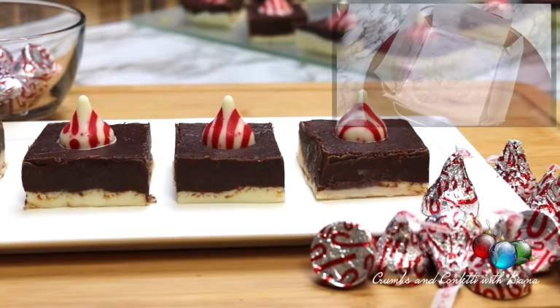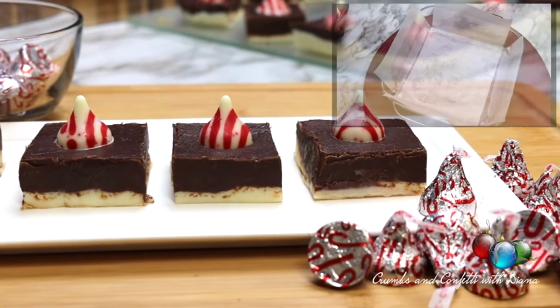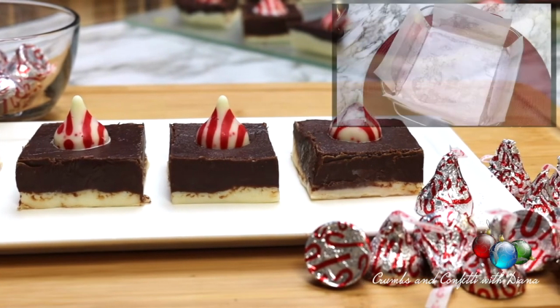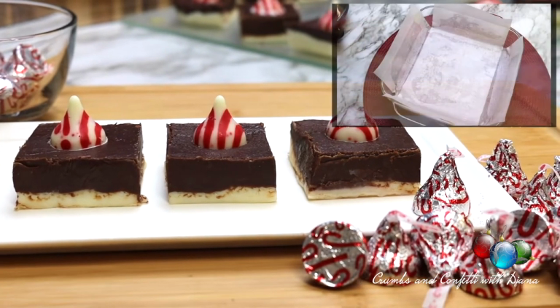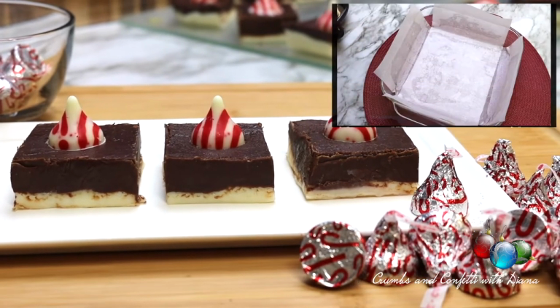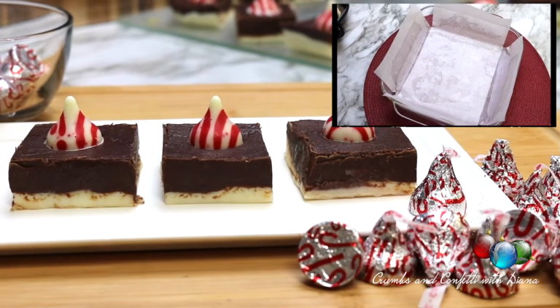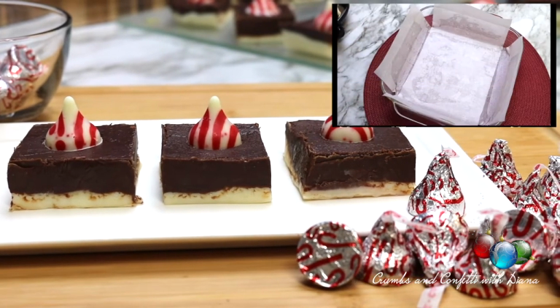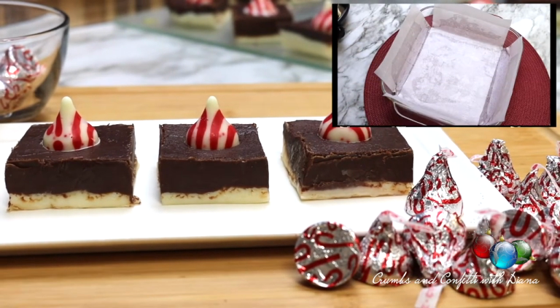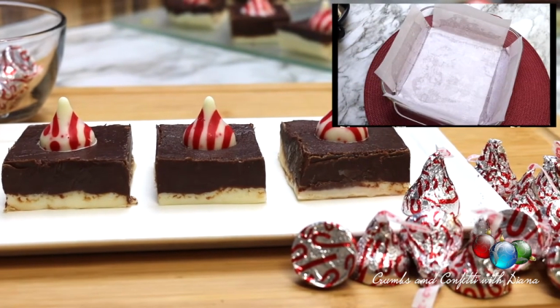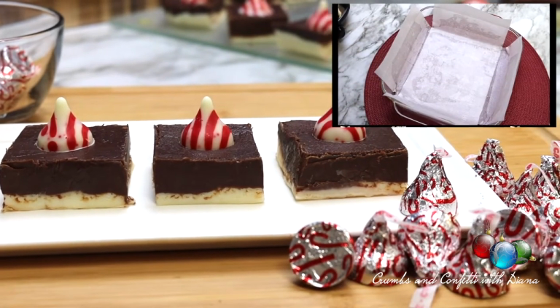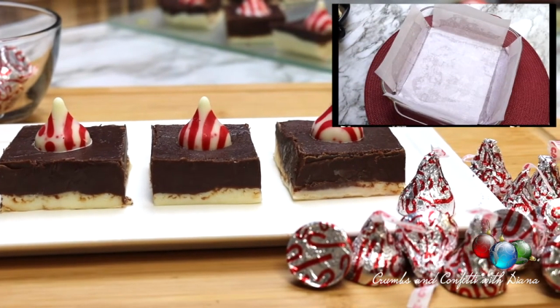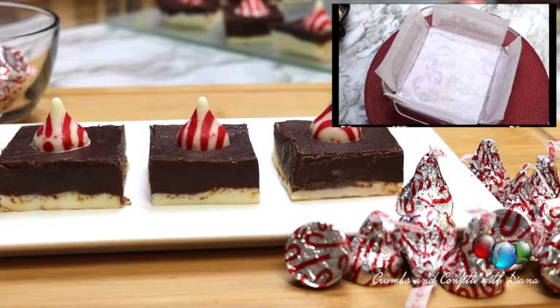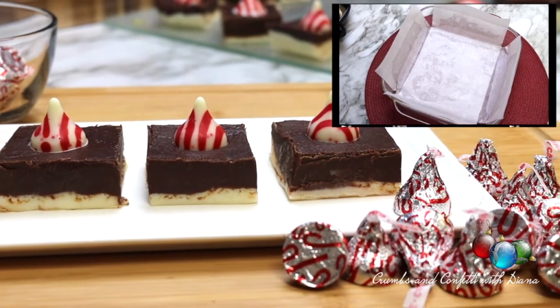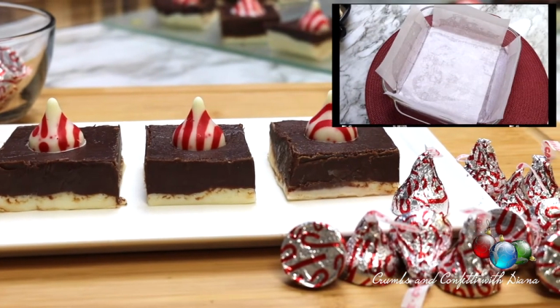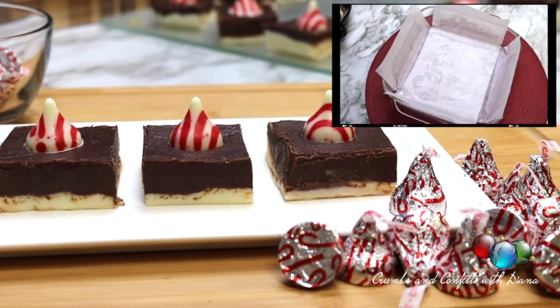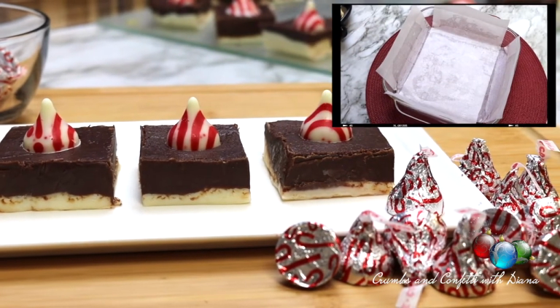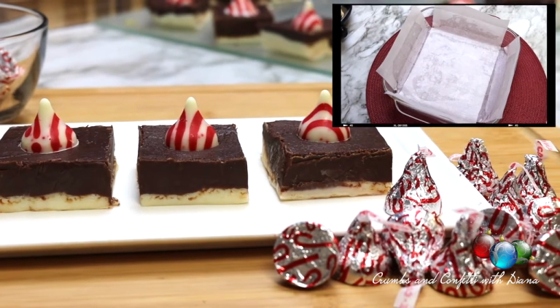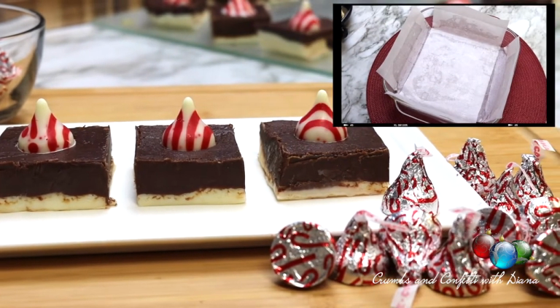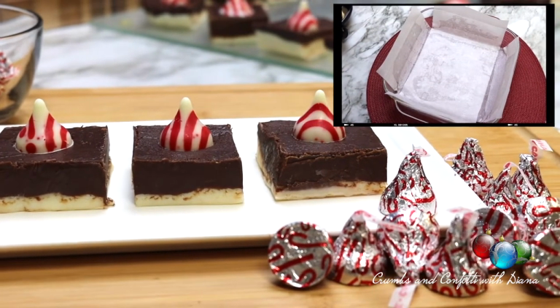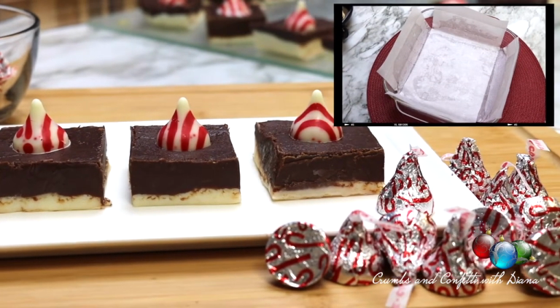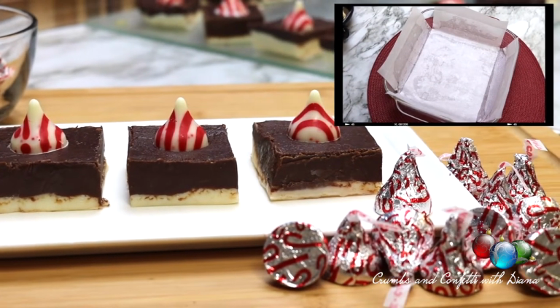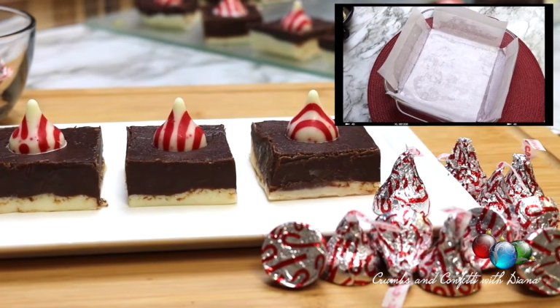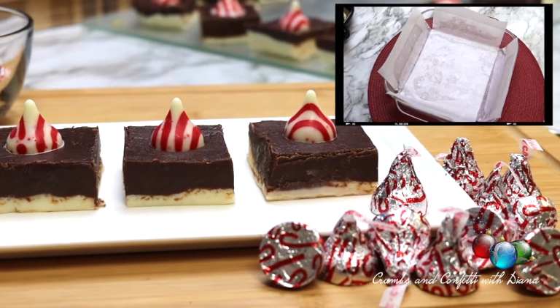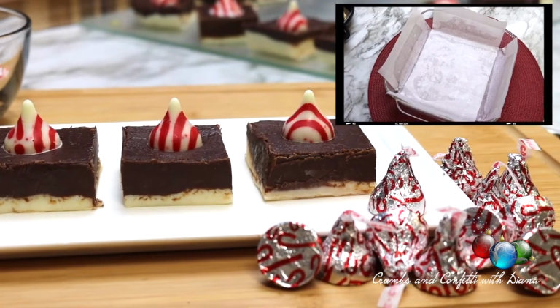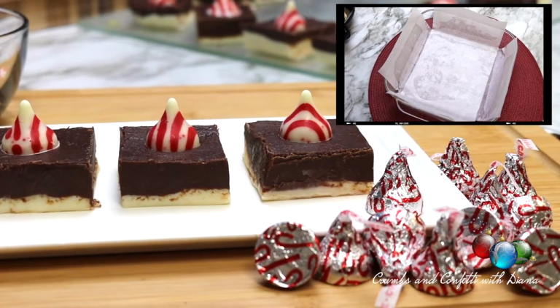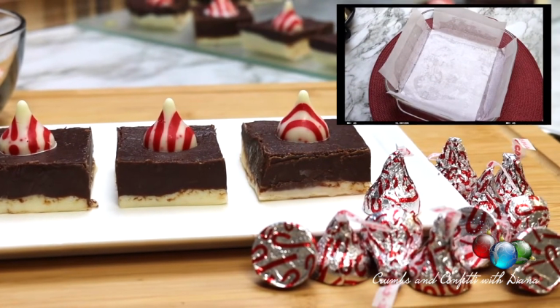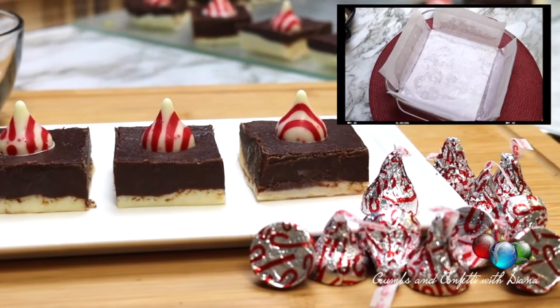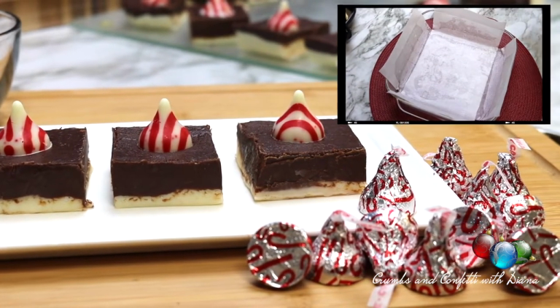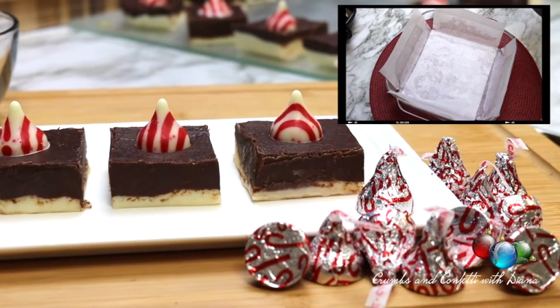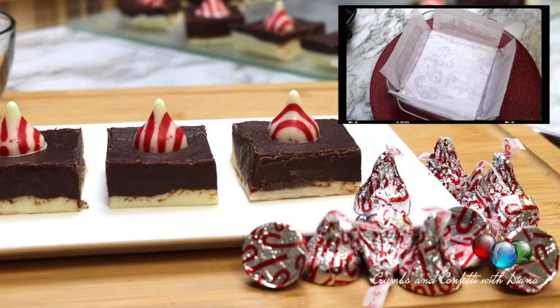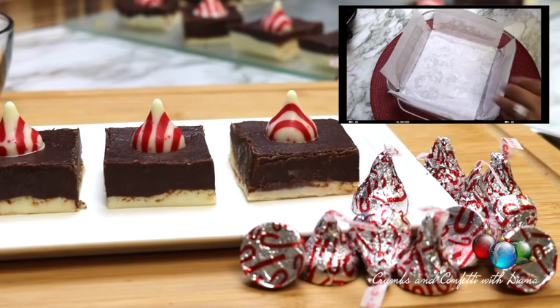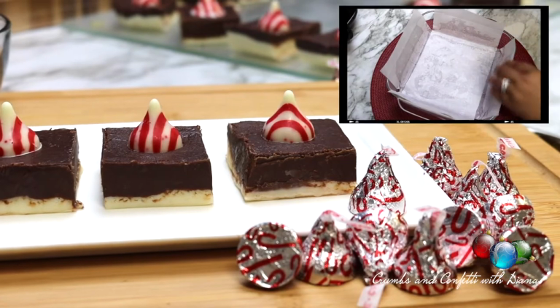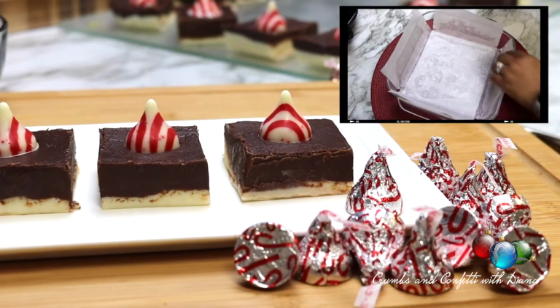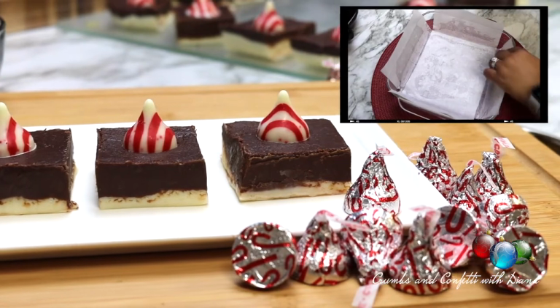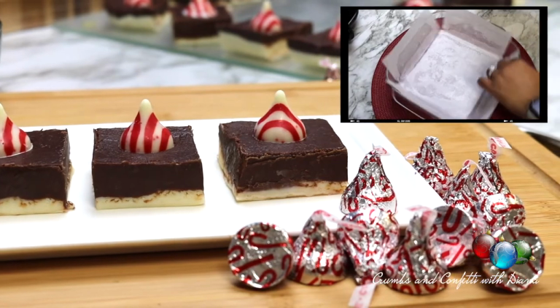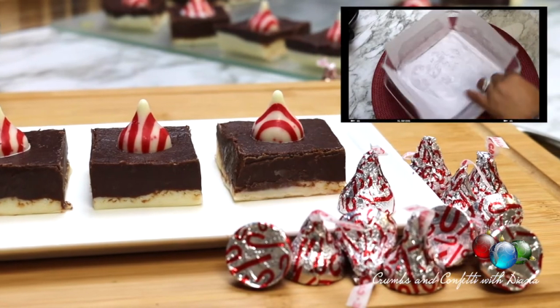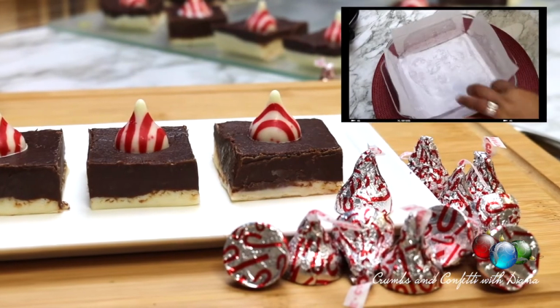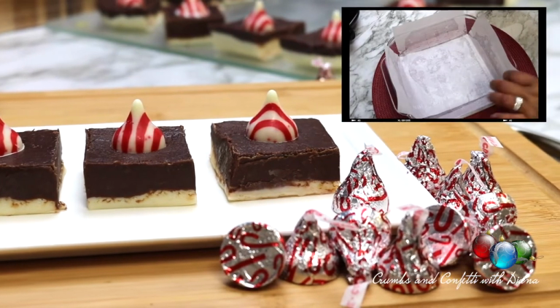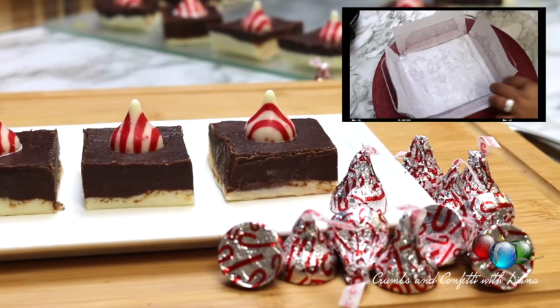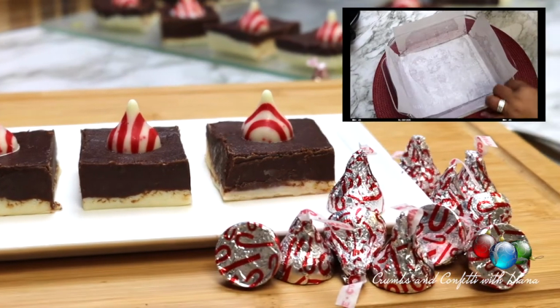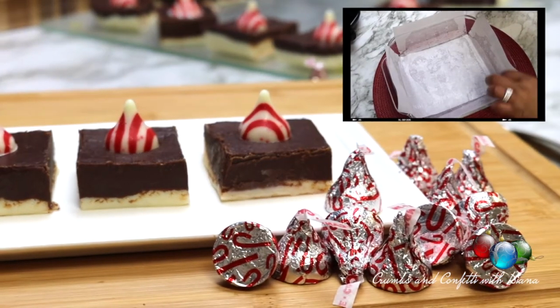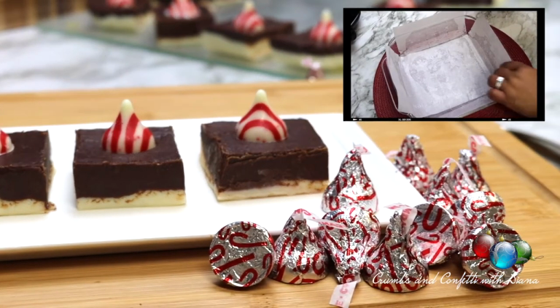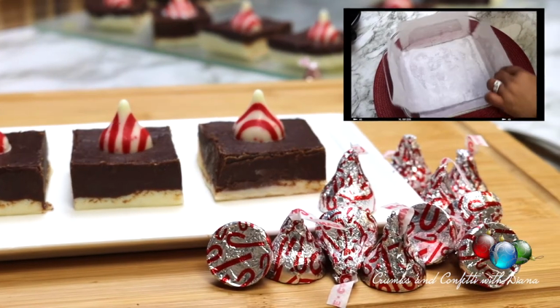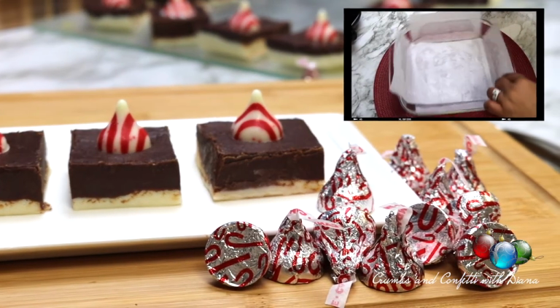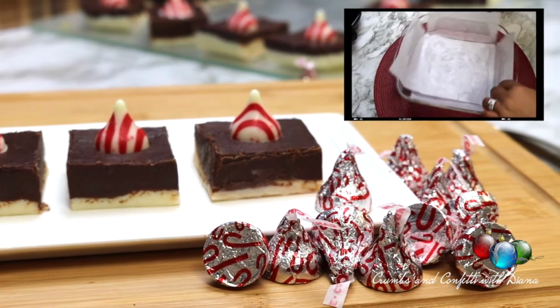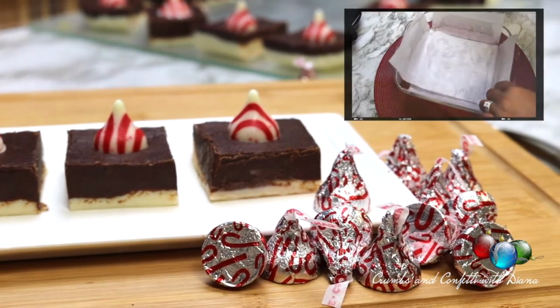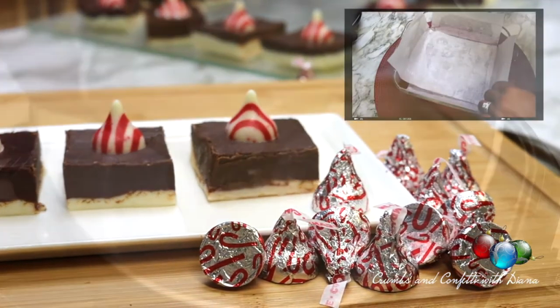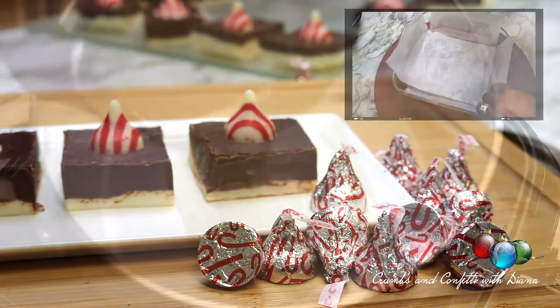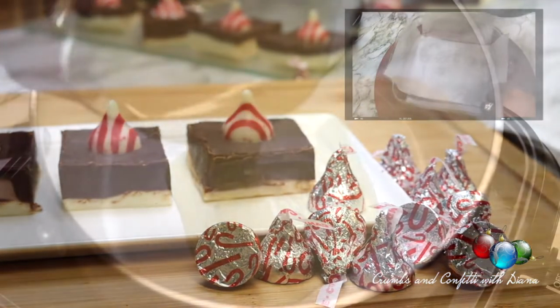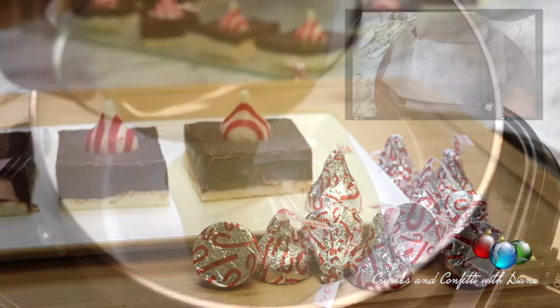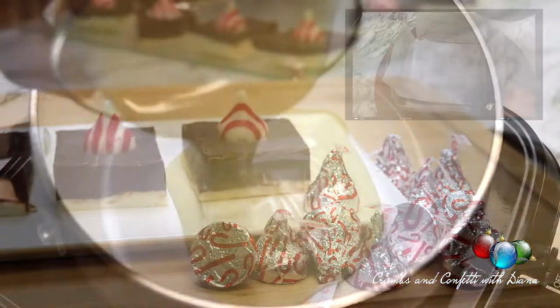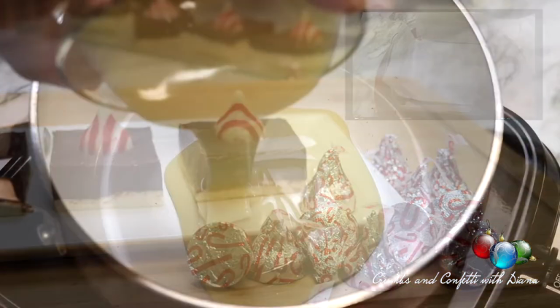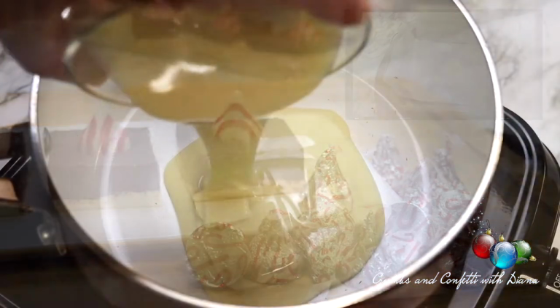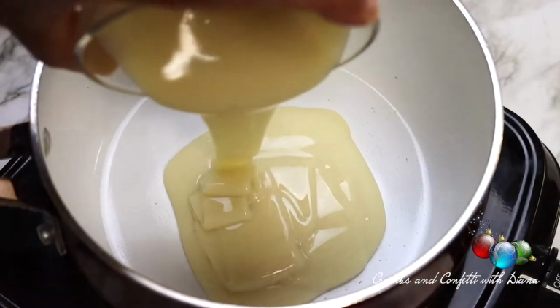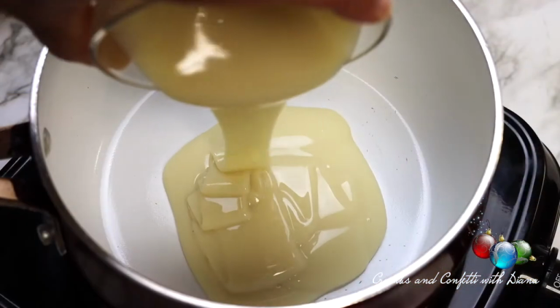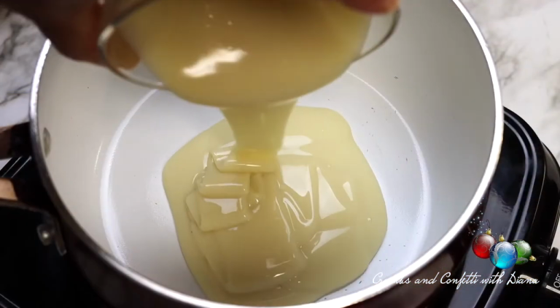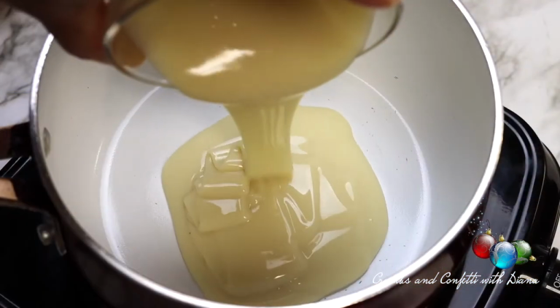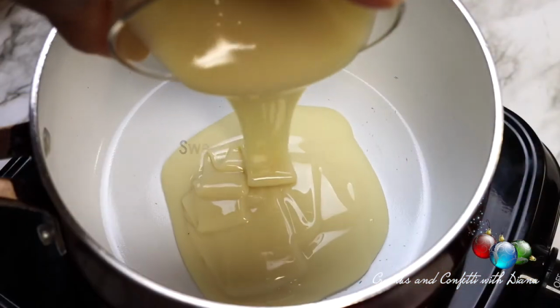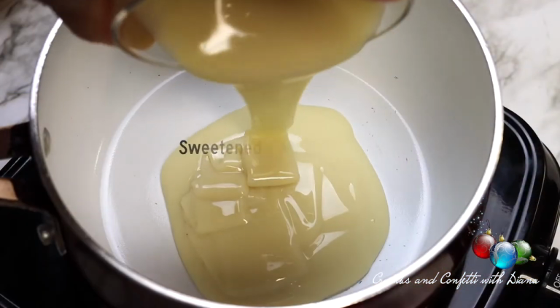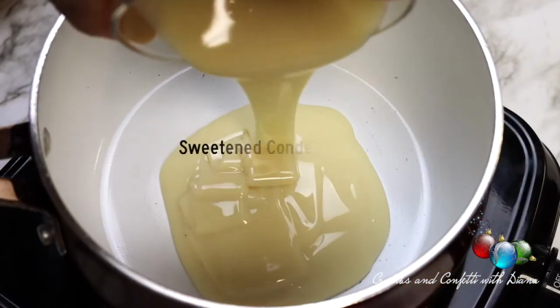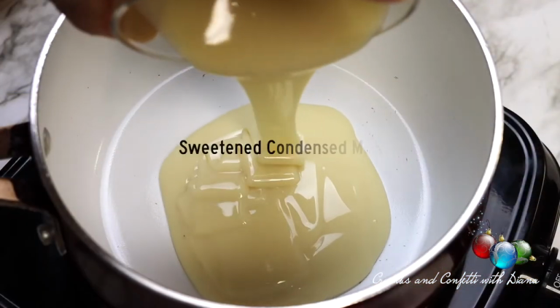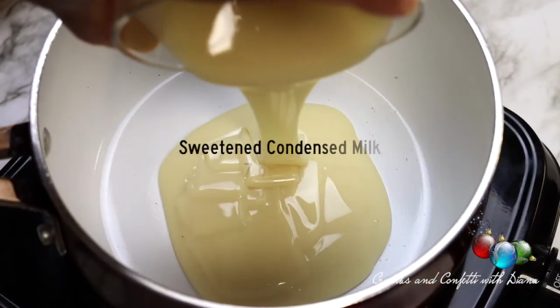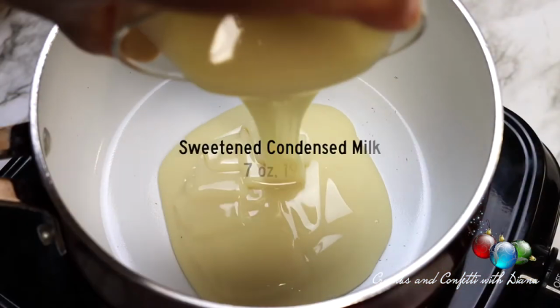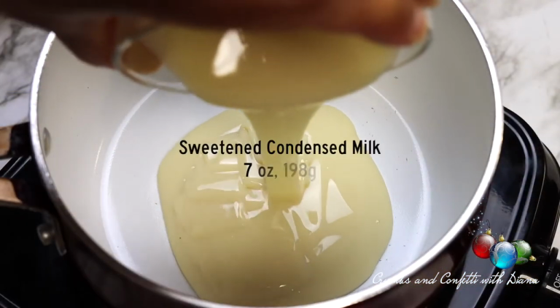Begin by lining an 8 by 8 inch dish with parchment paper. You can also use foil if you don't have parchment paper readily available.